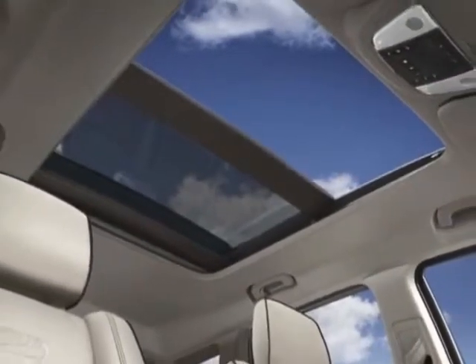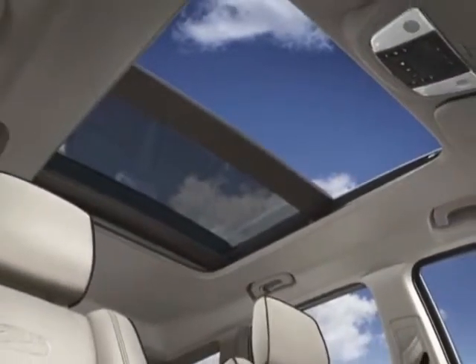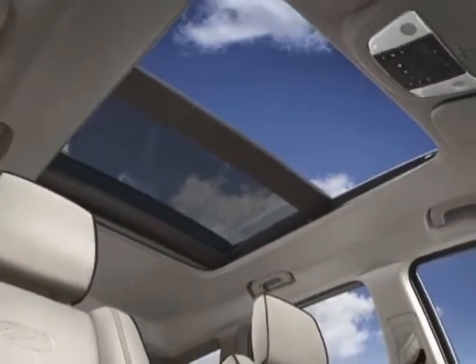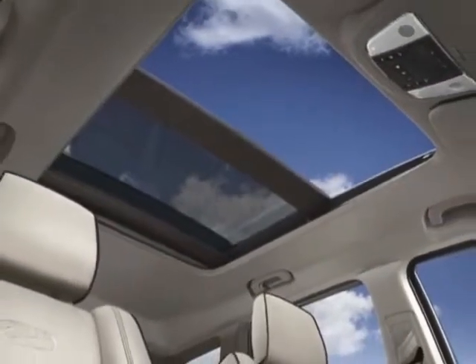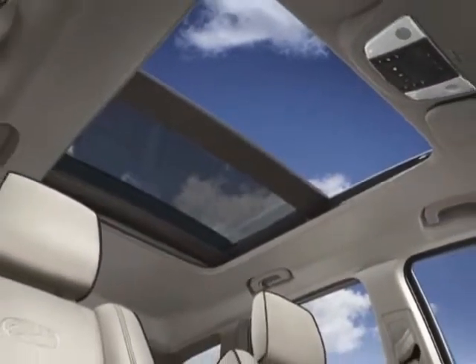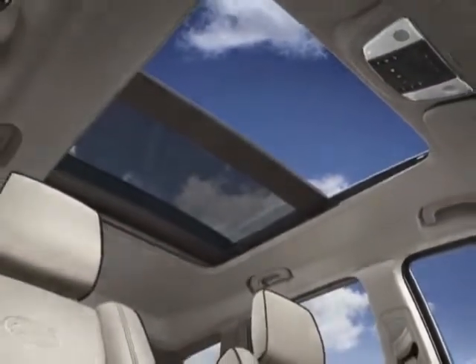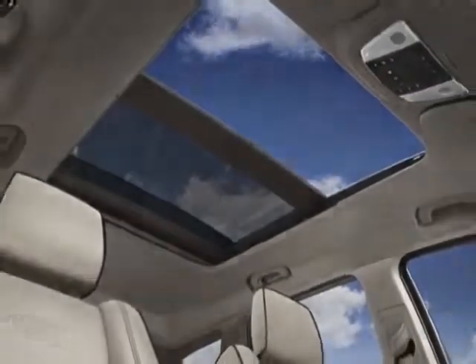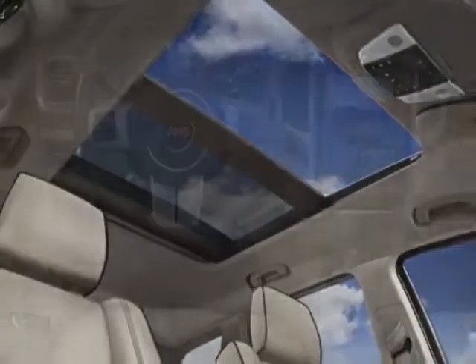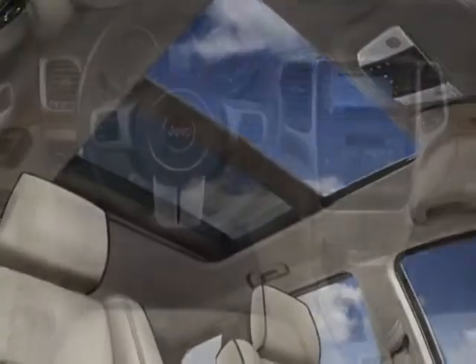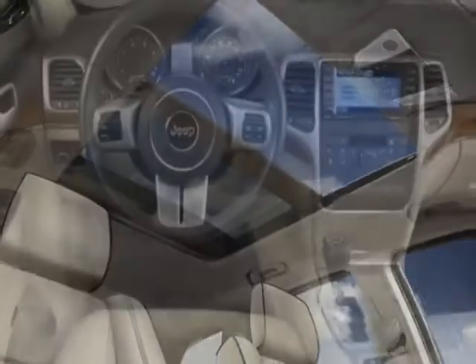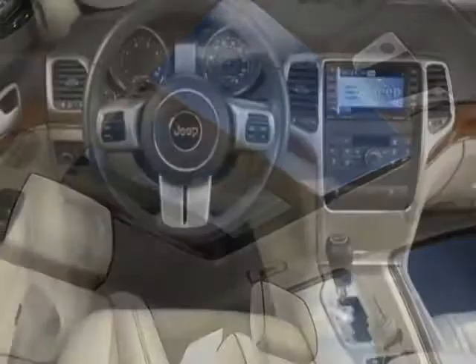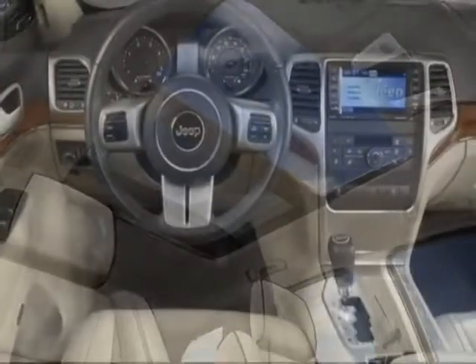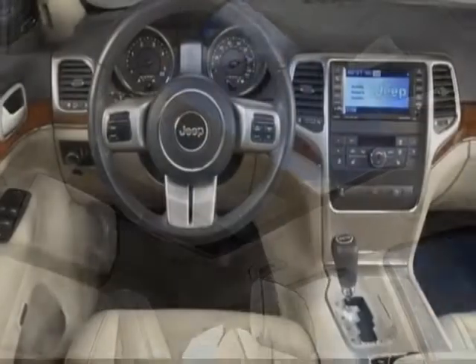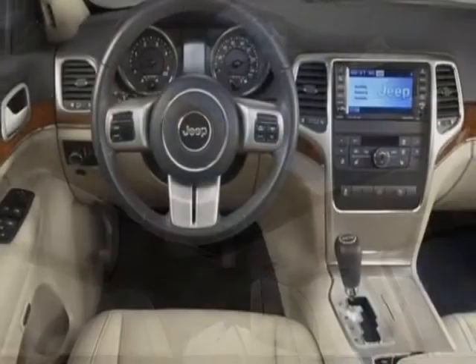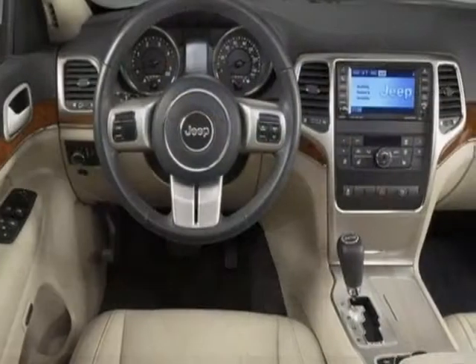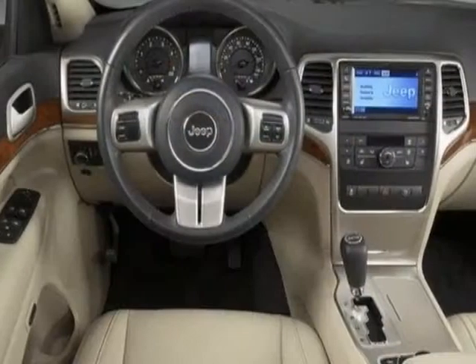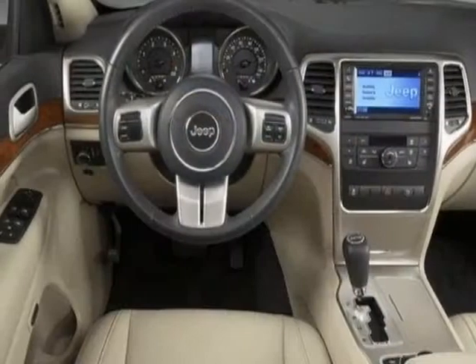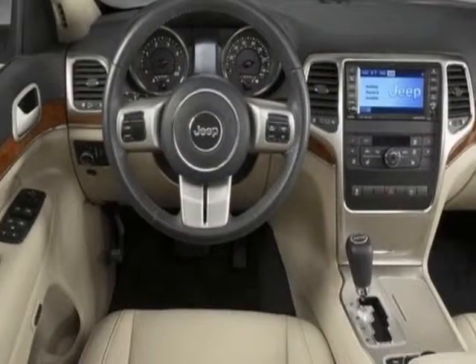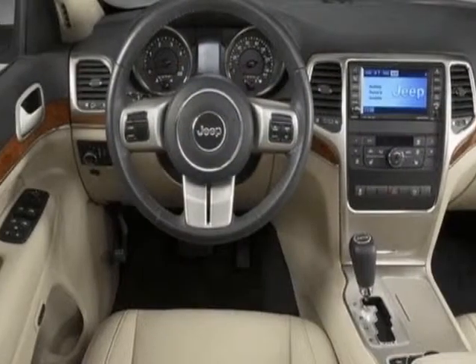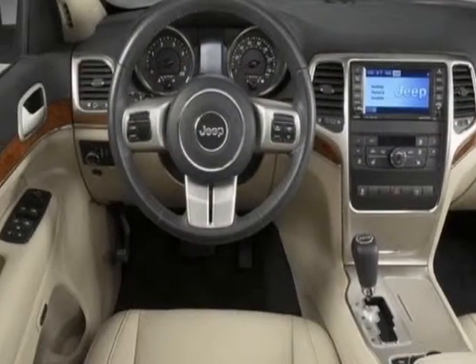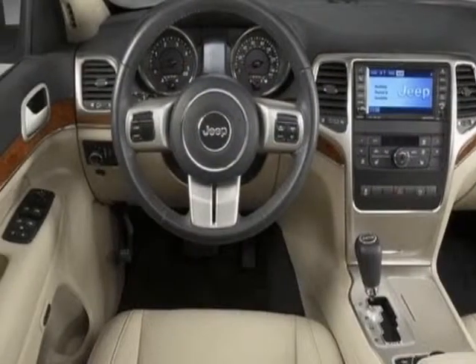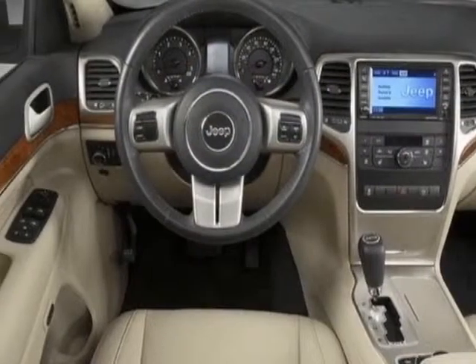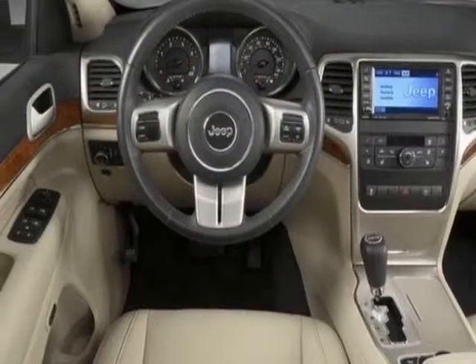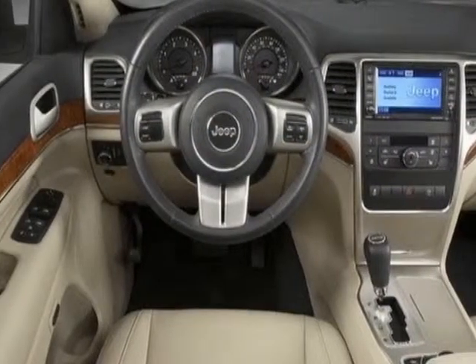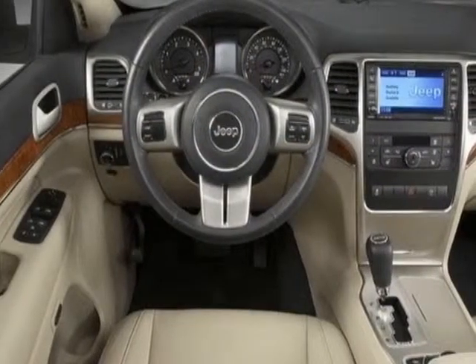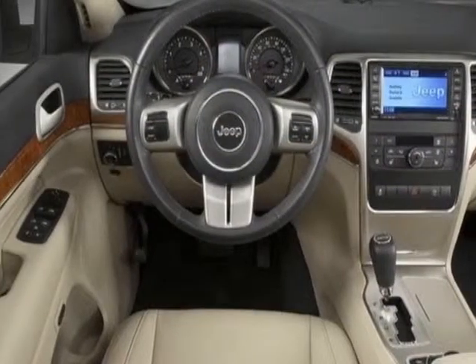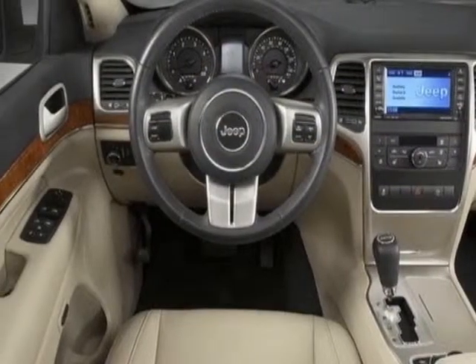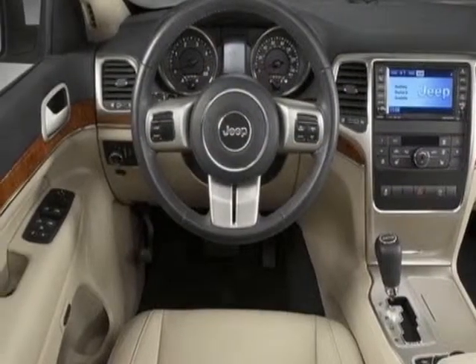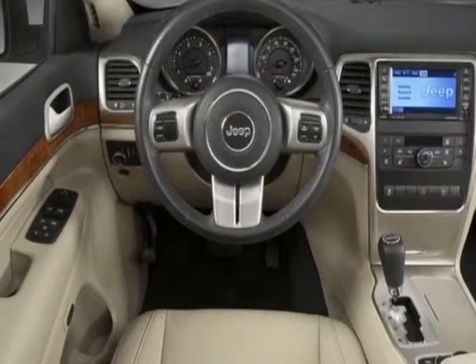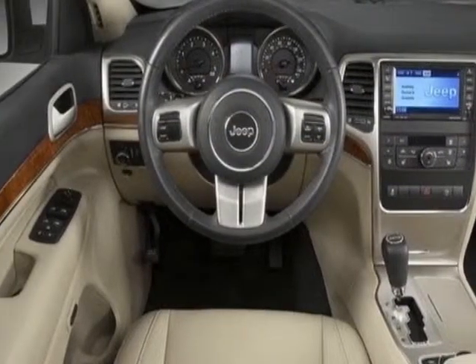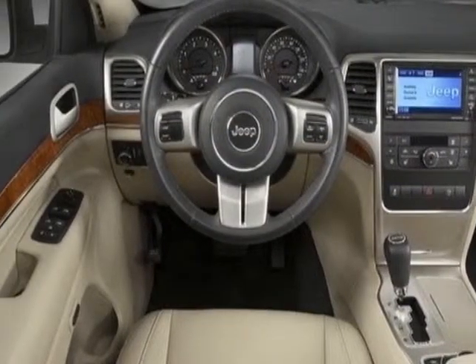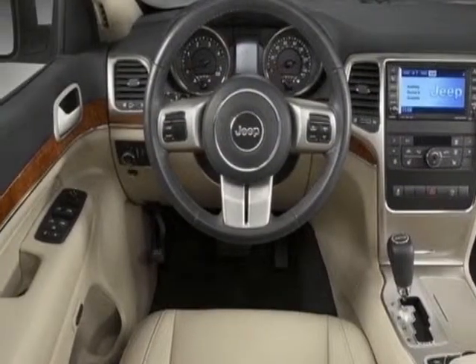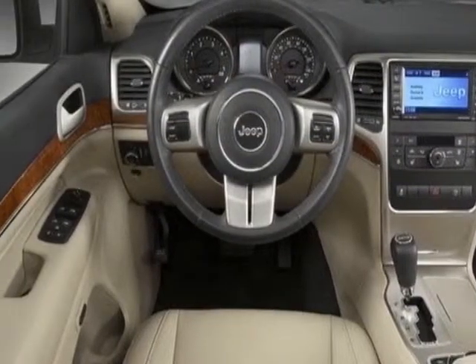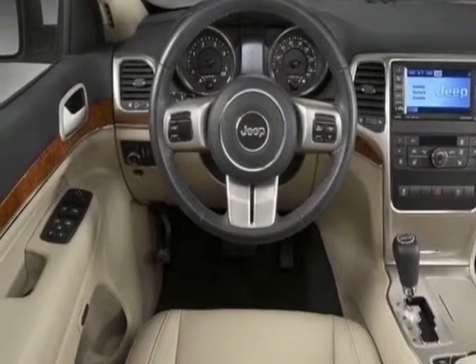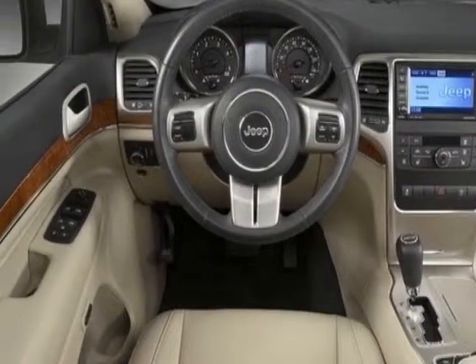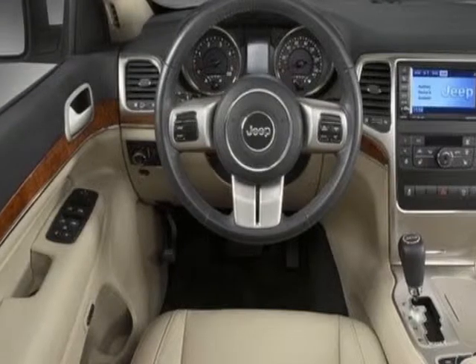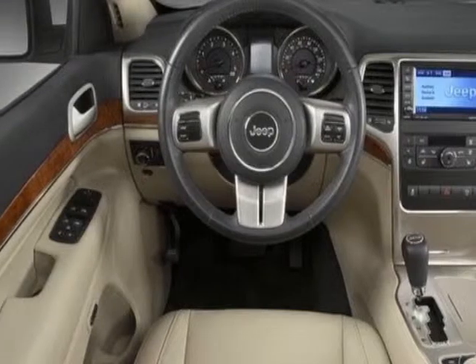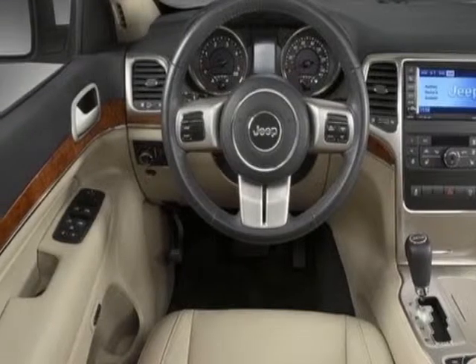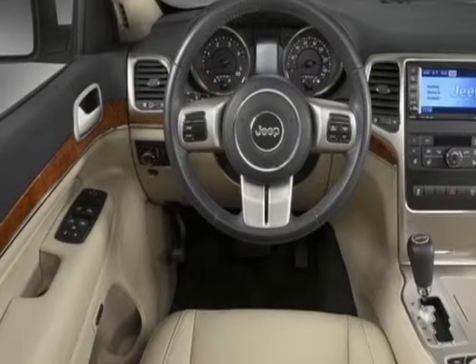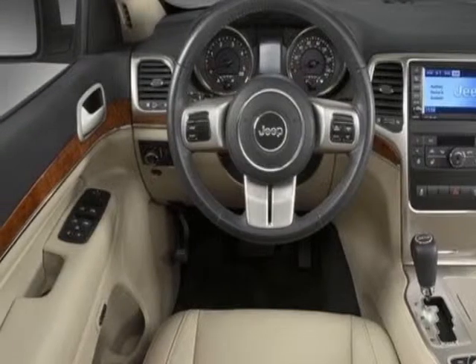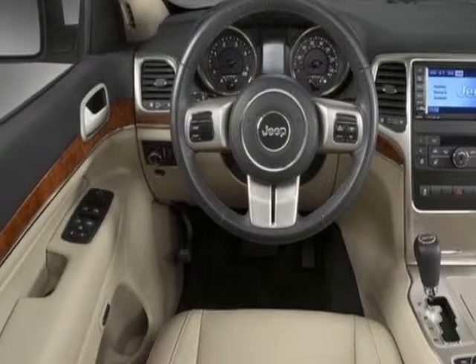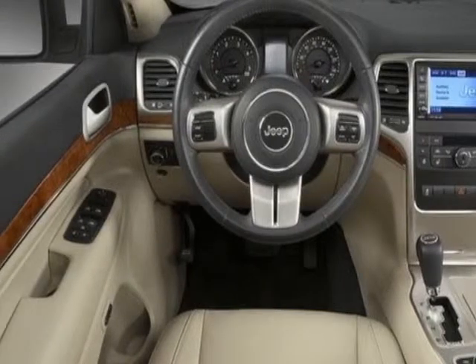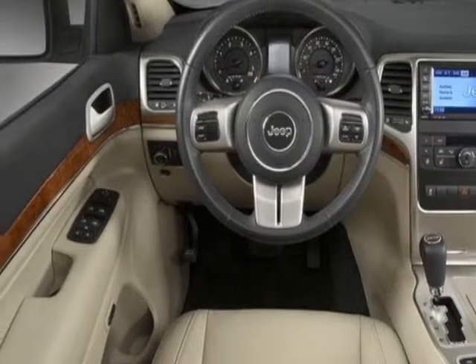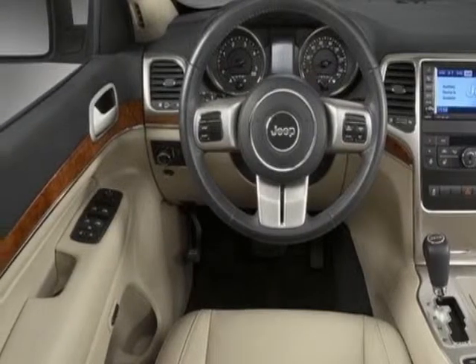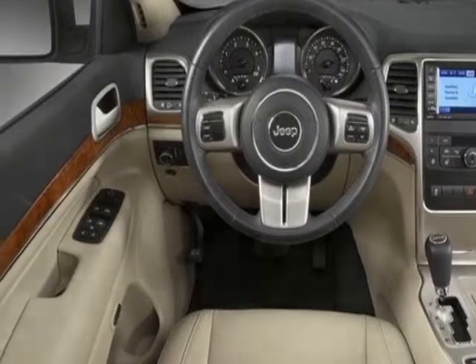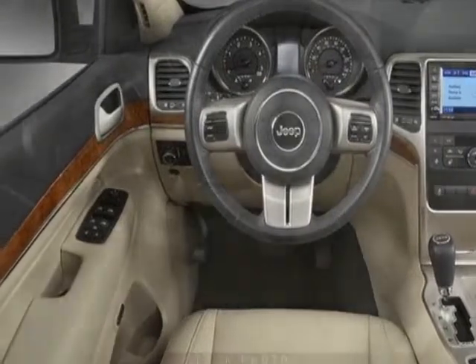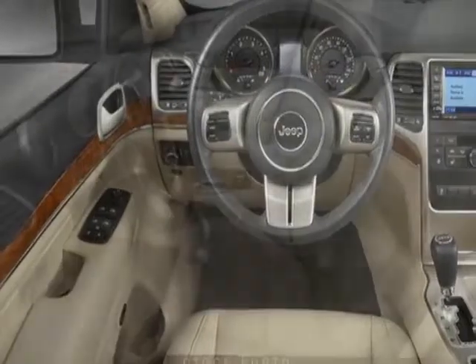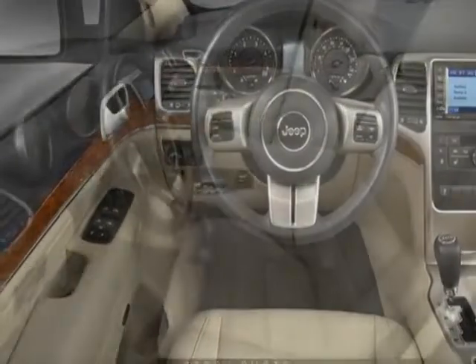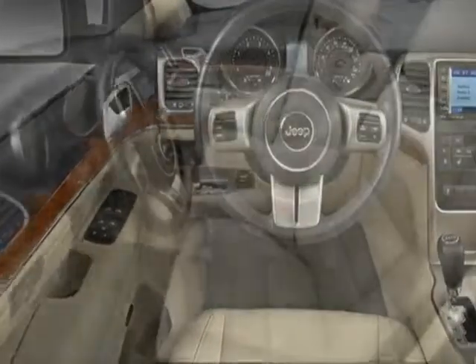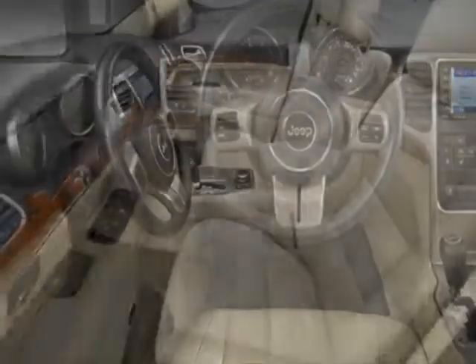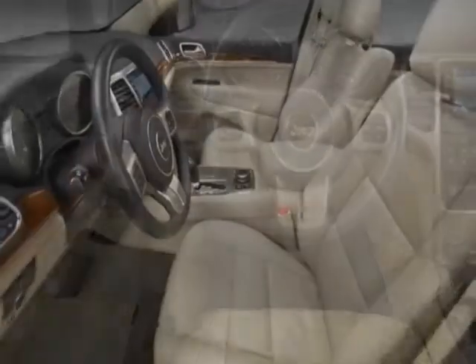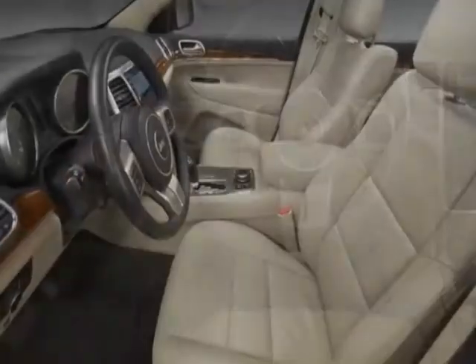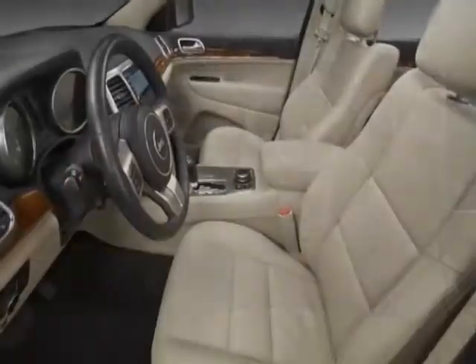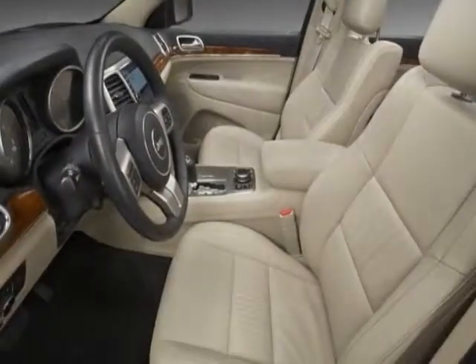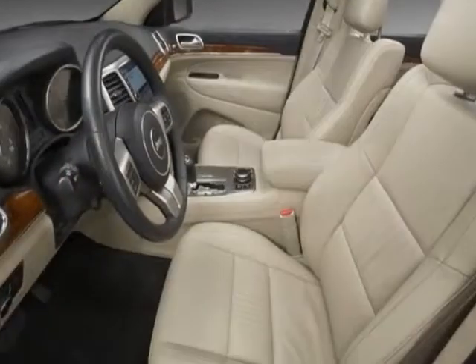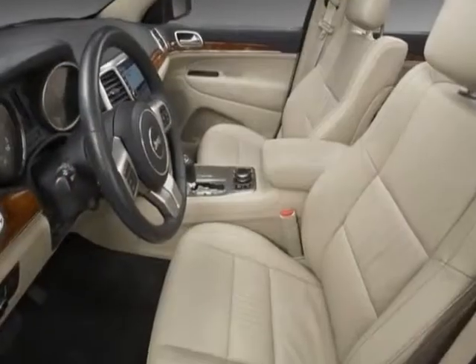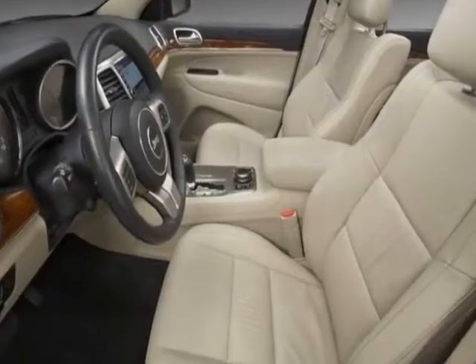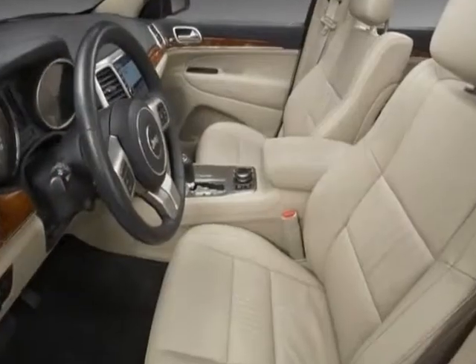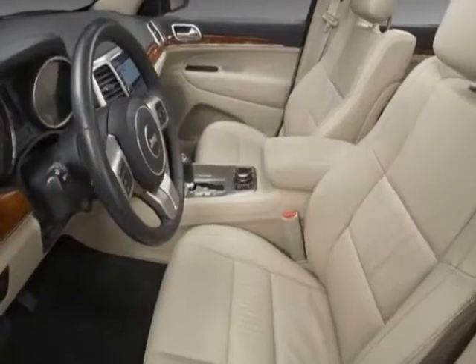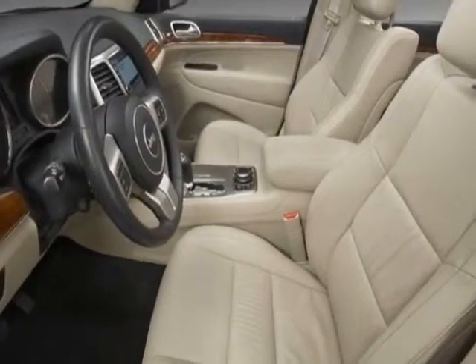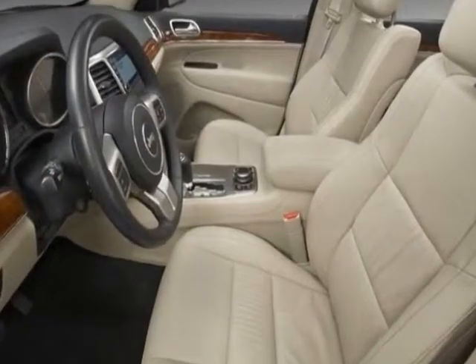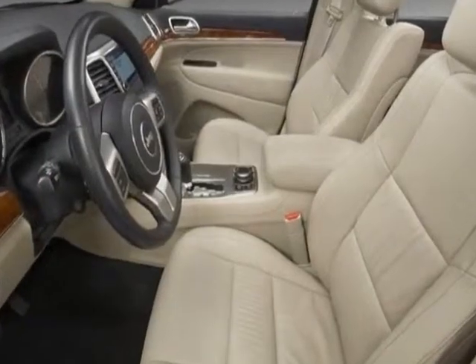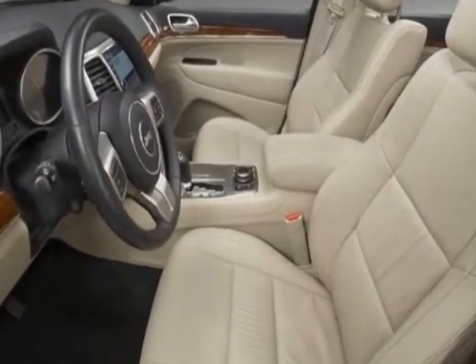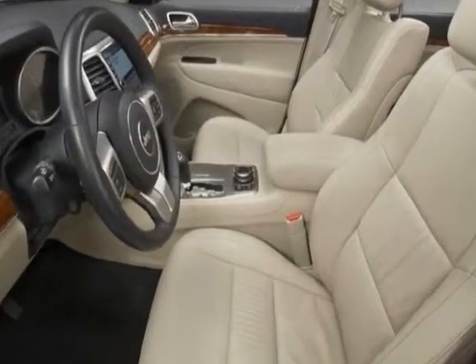Additional options for this vehicle include power locks, tinted windows, passenger airbag, and heated mirrors.